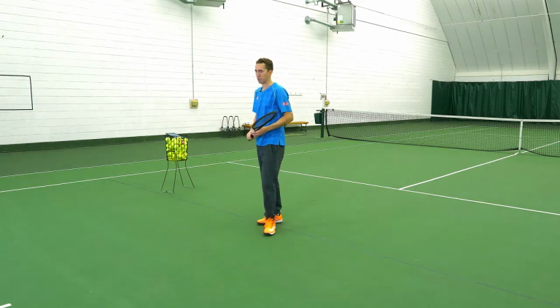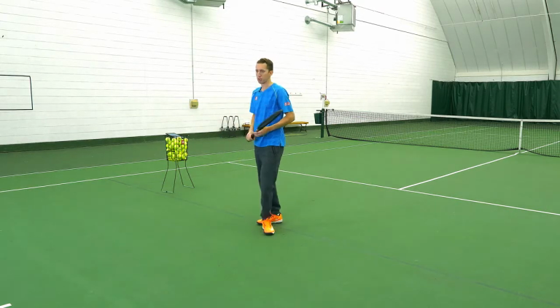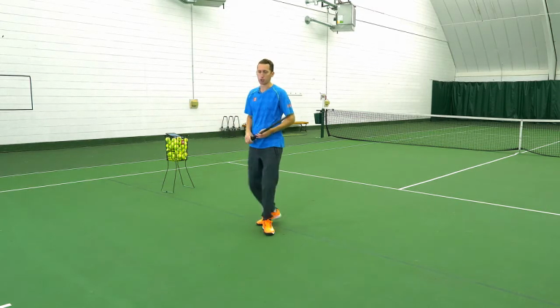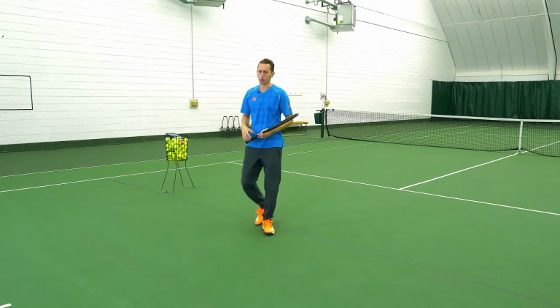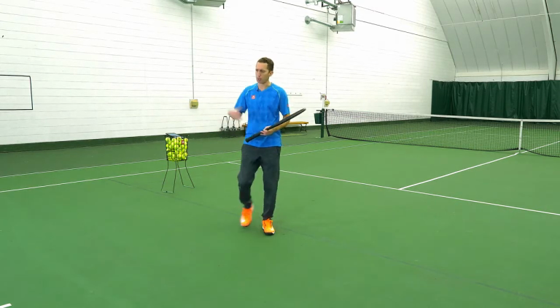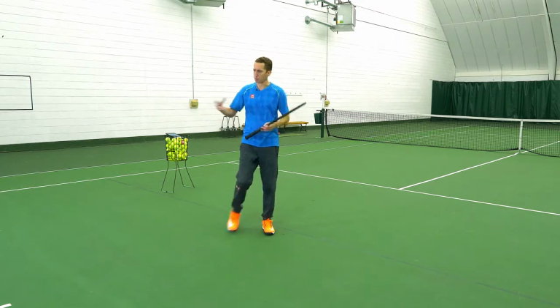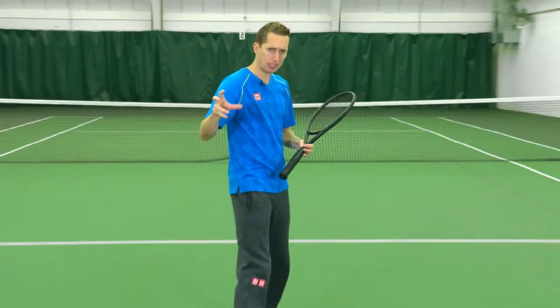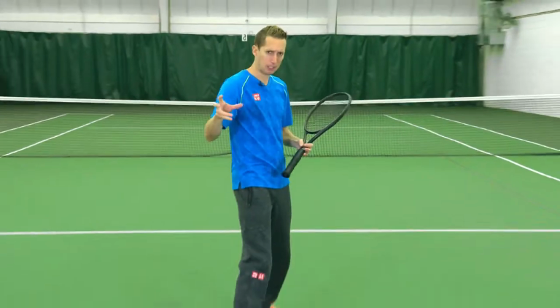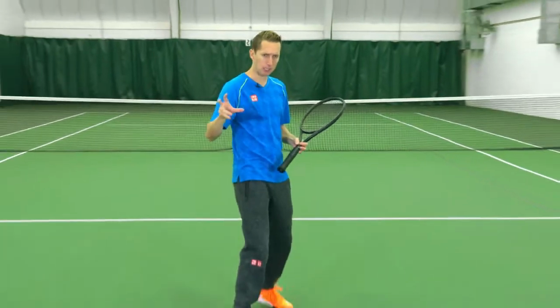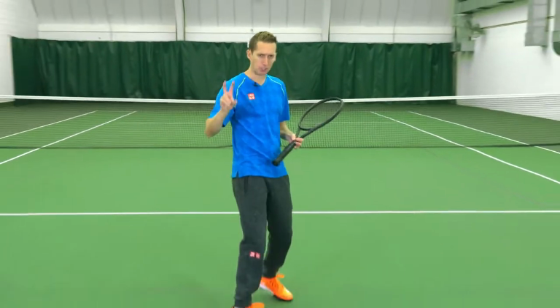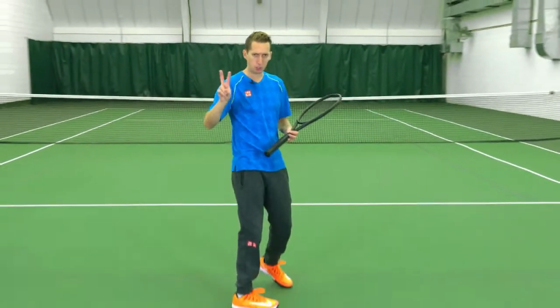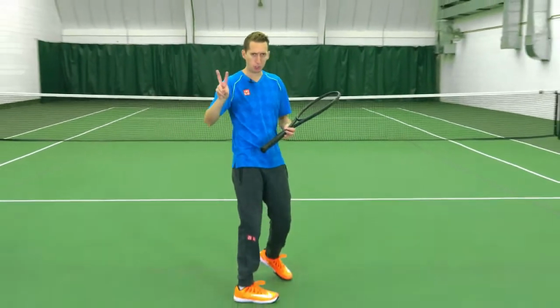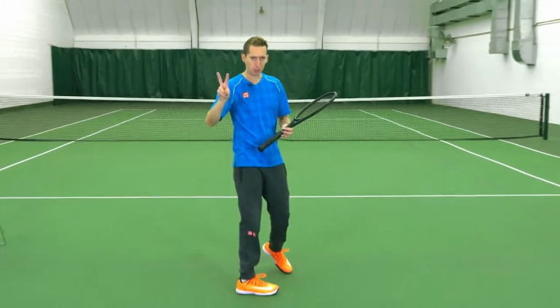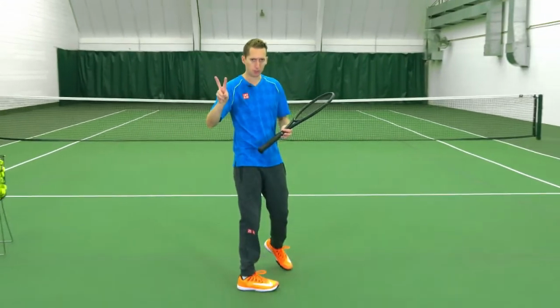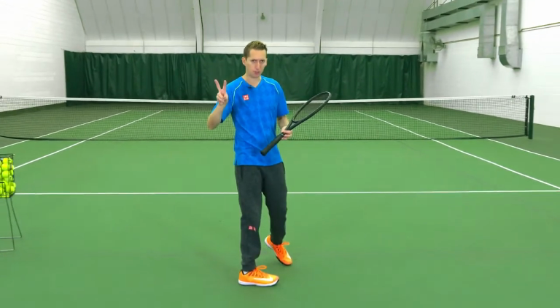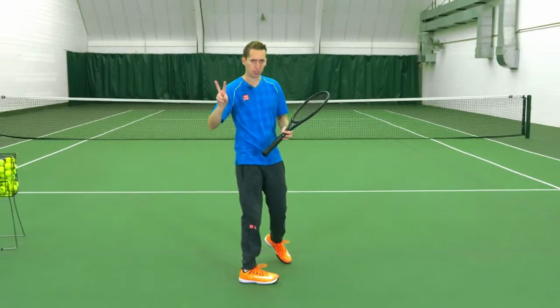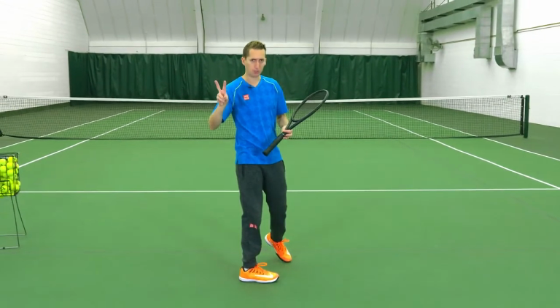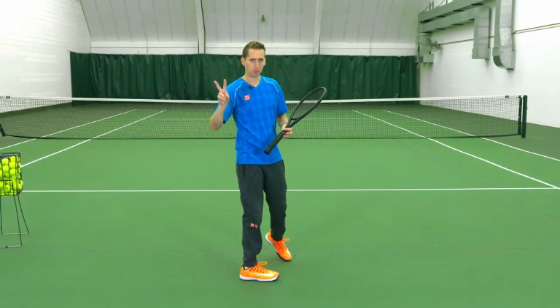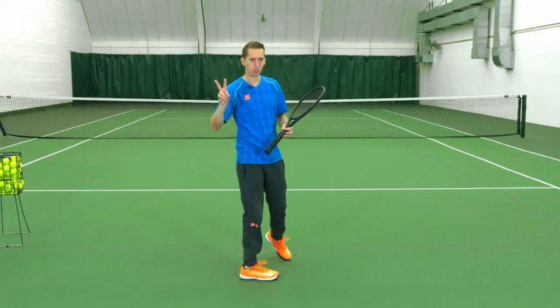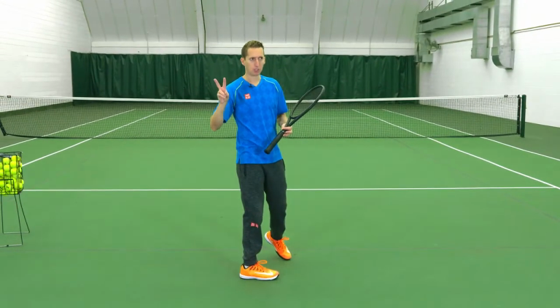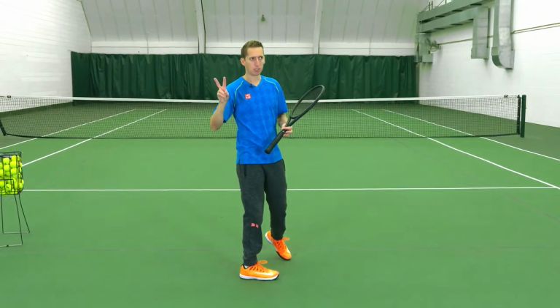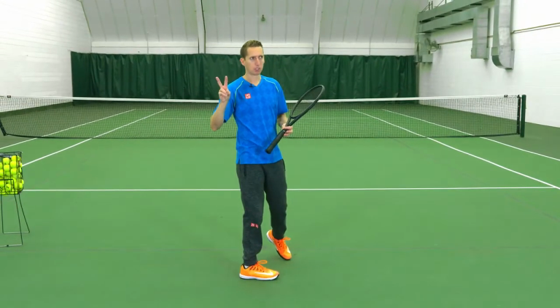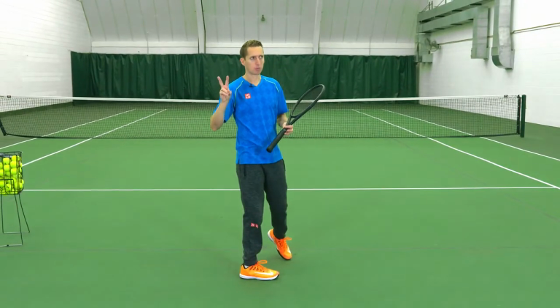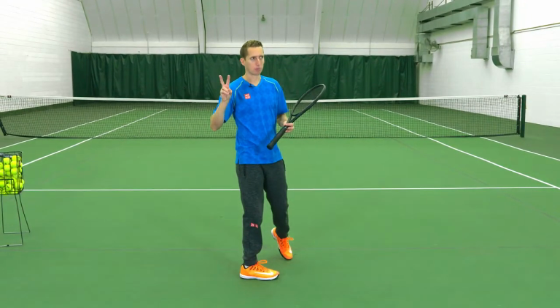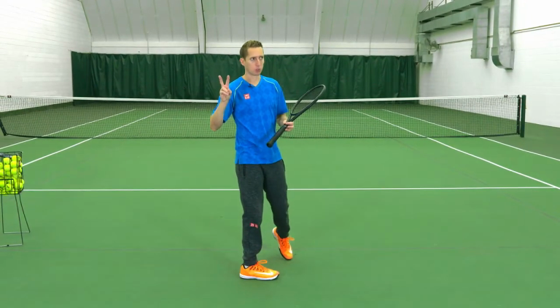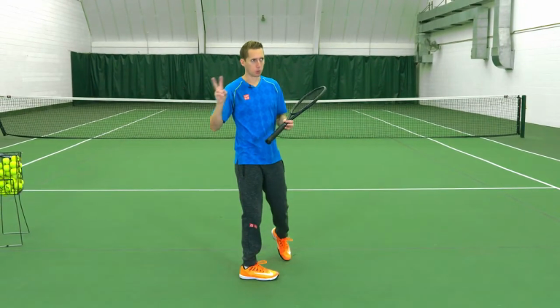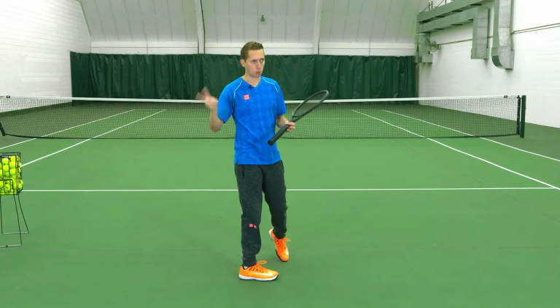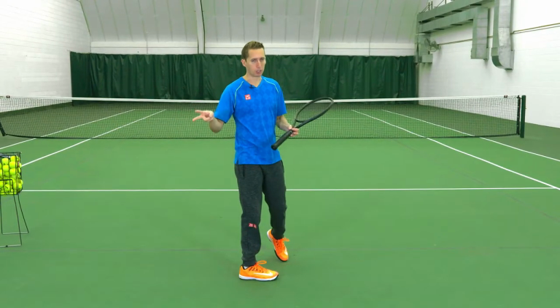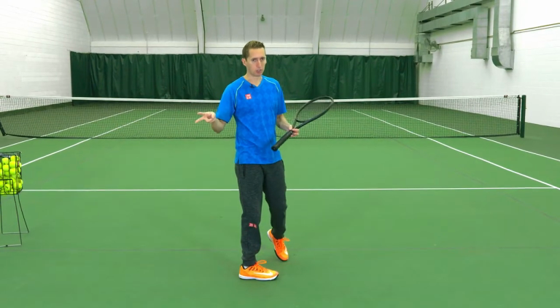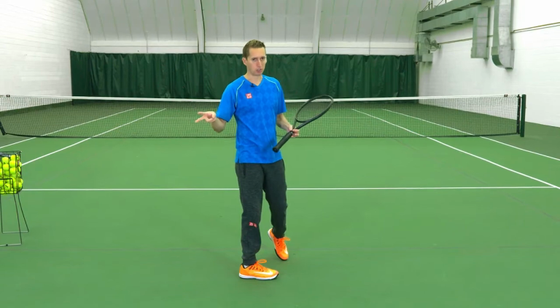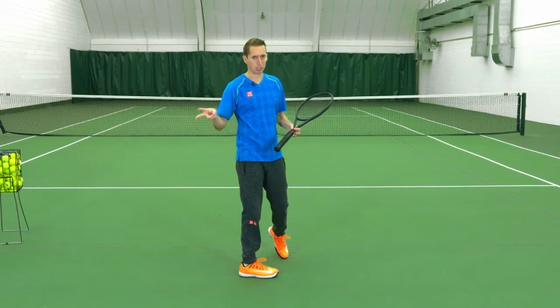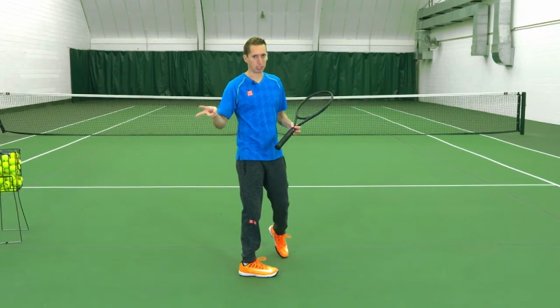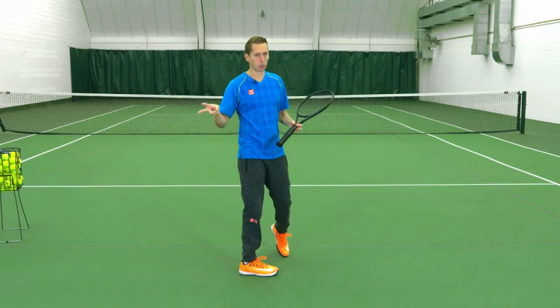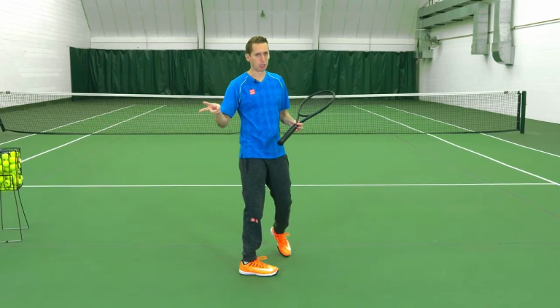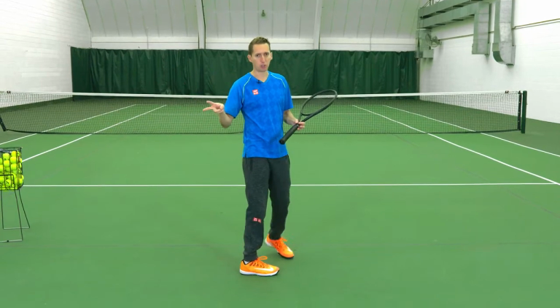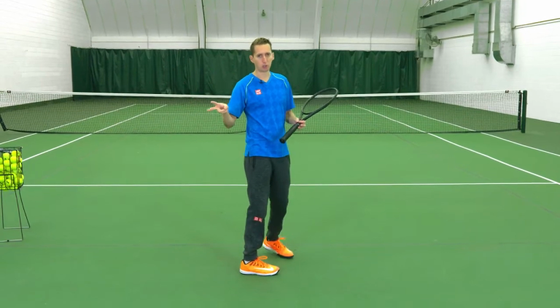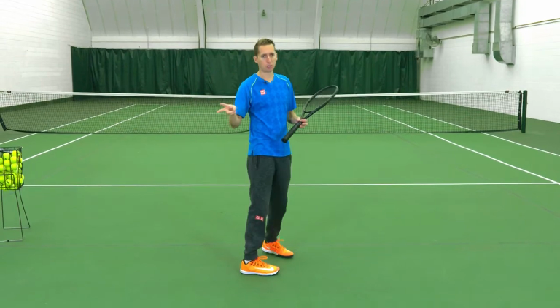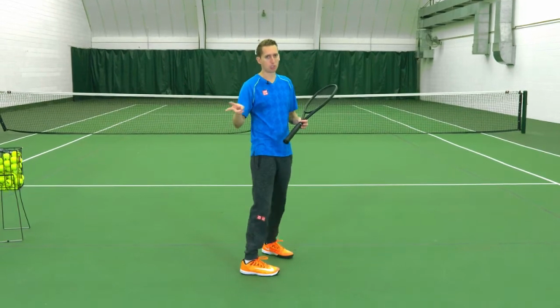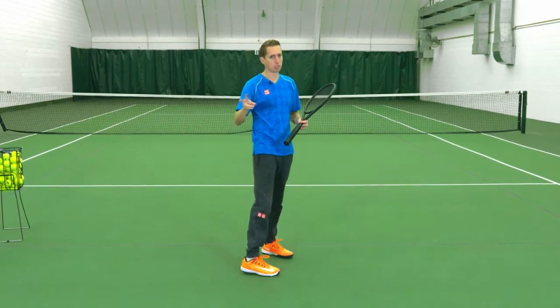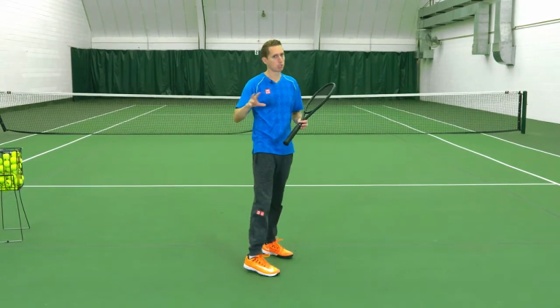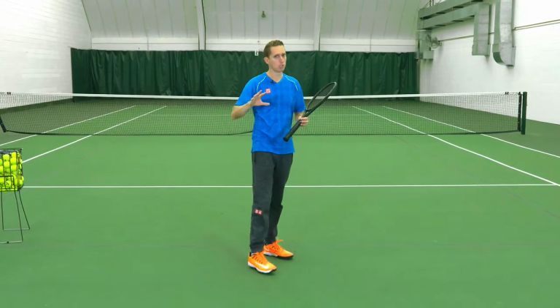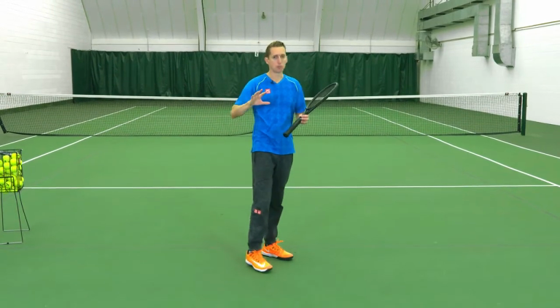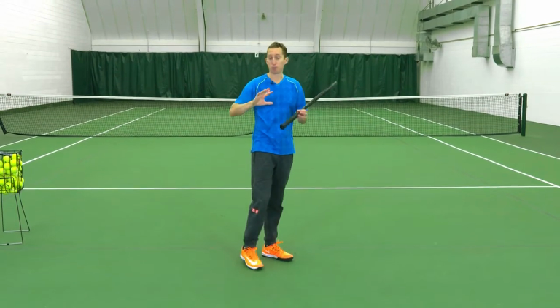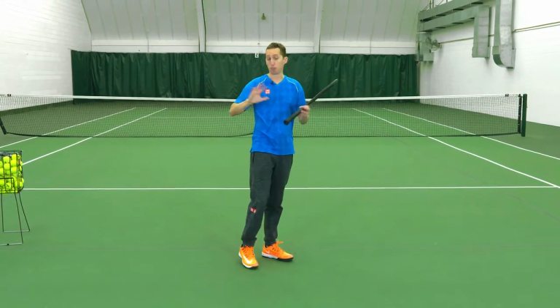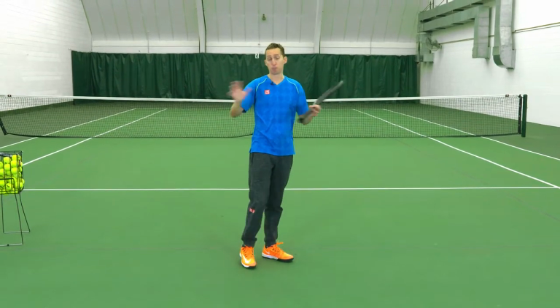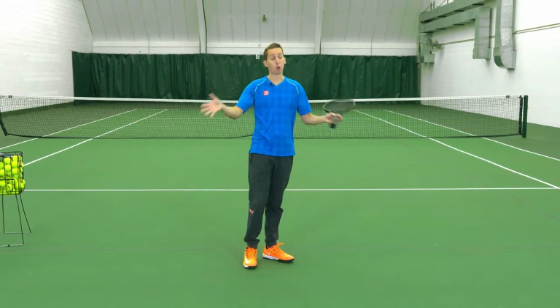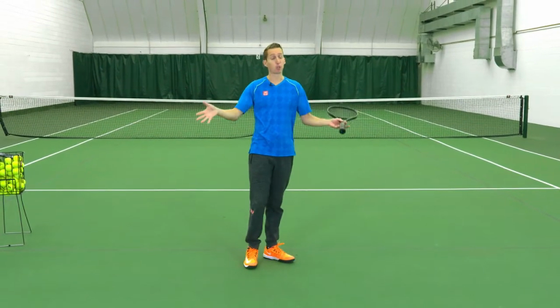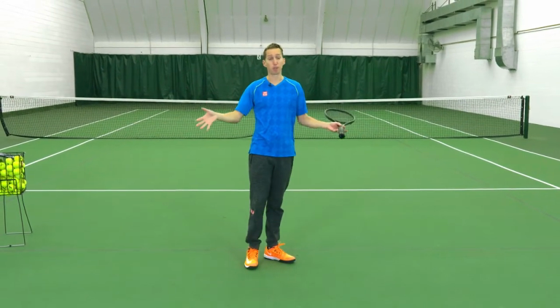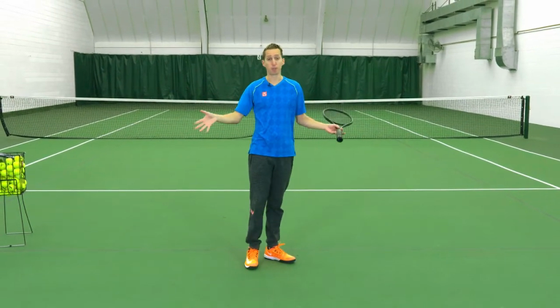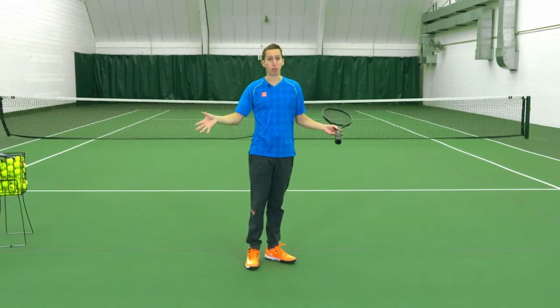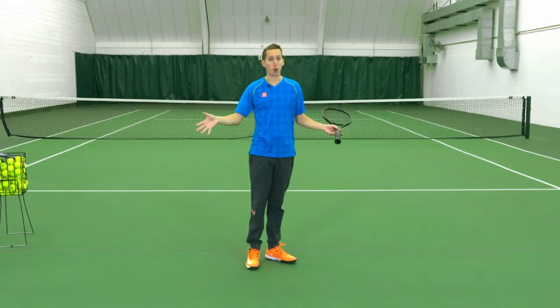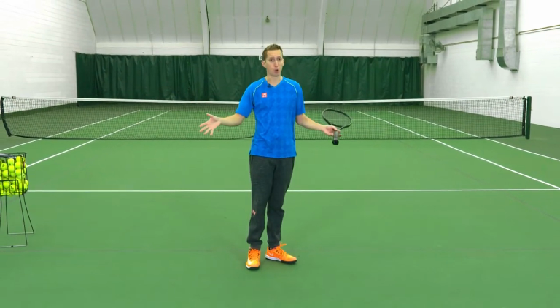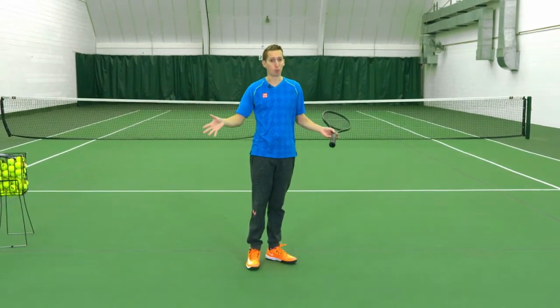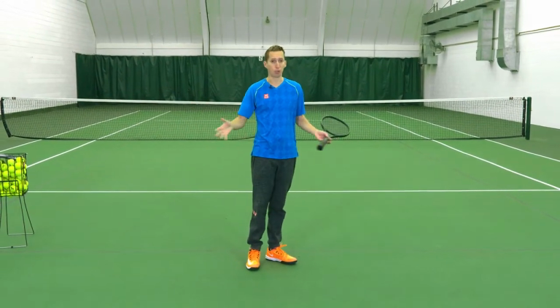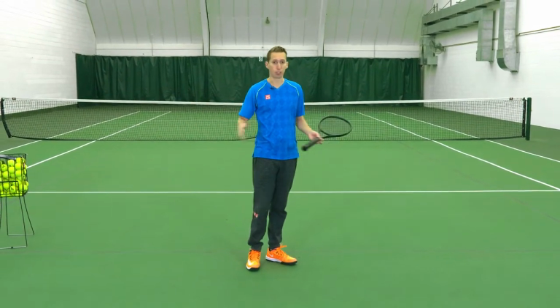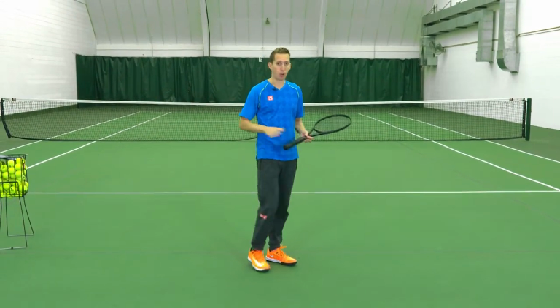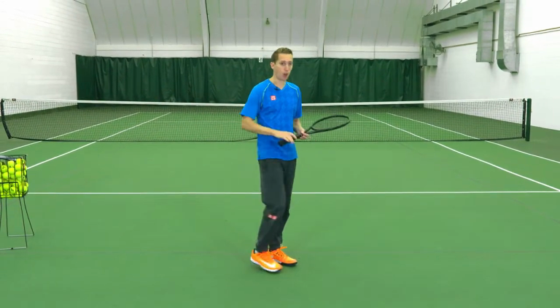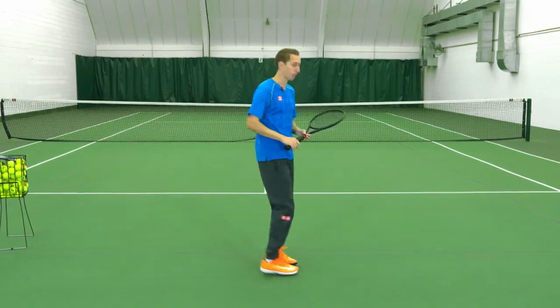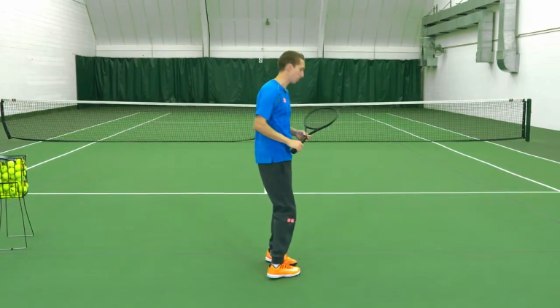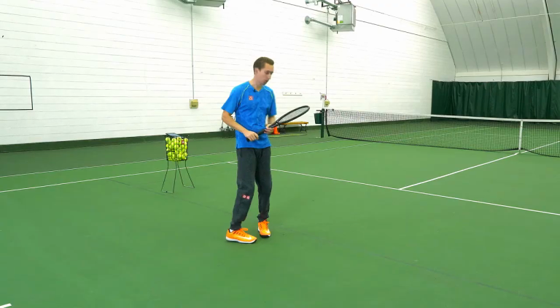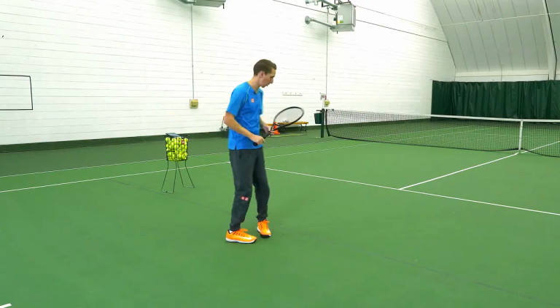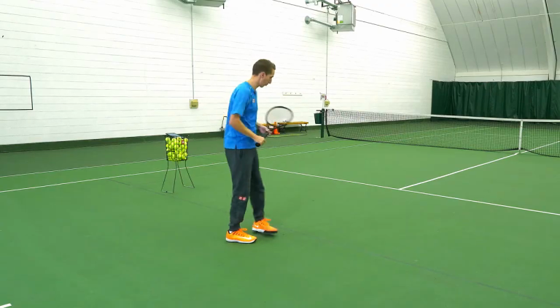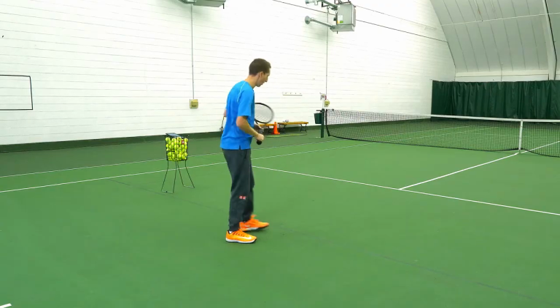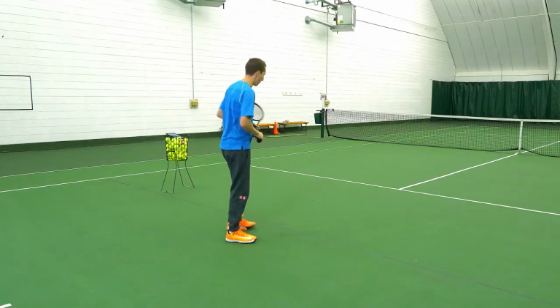We're going to break this into two different drills, and you can do both of them at home, at your office, or wherever.